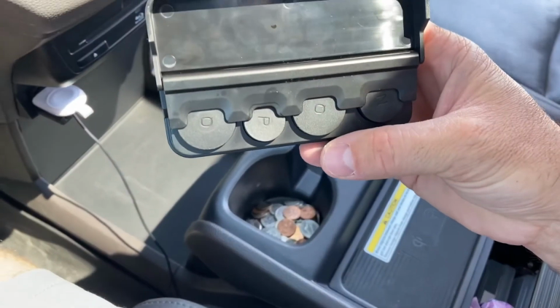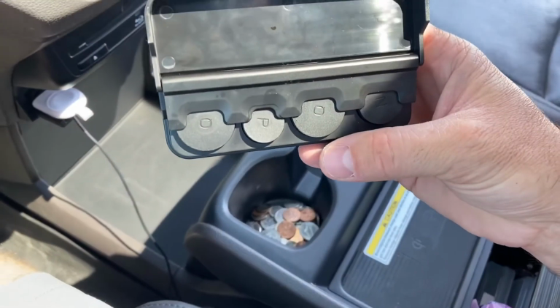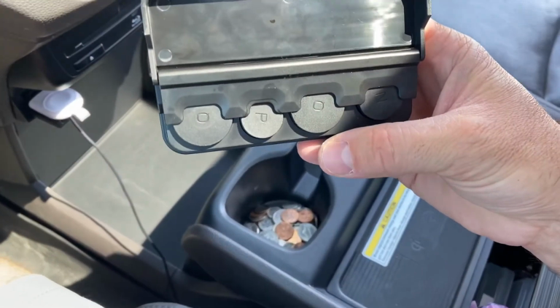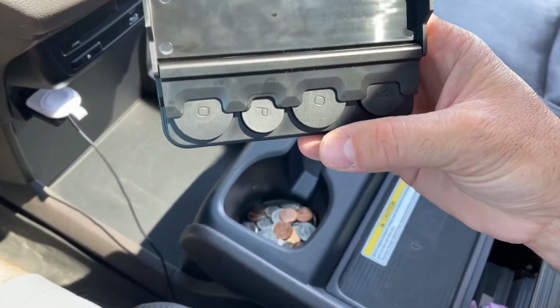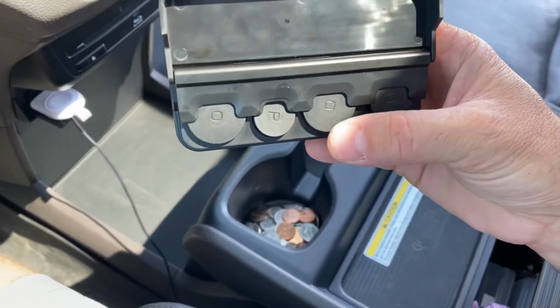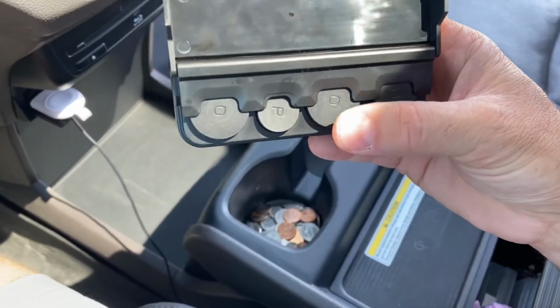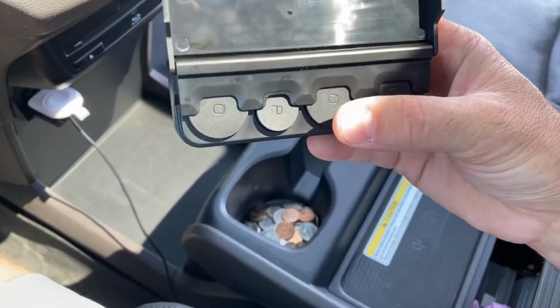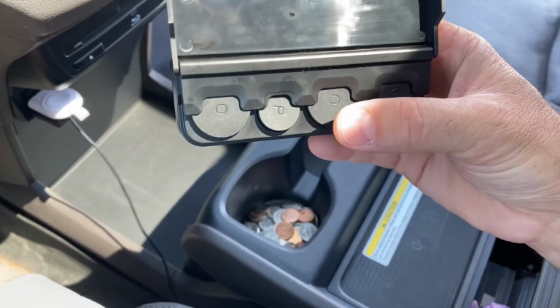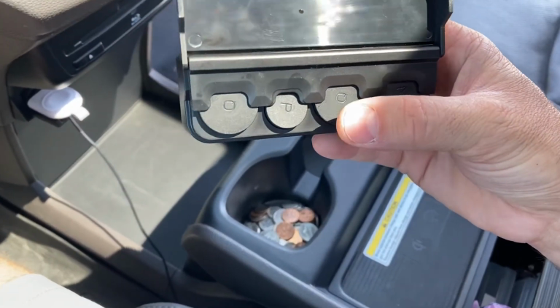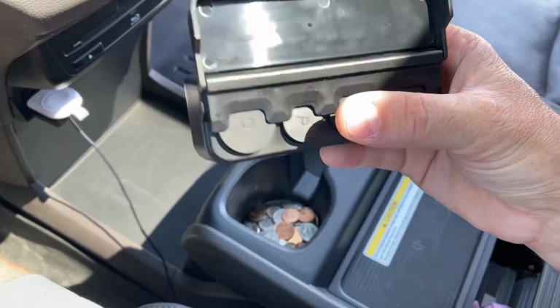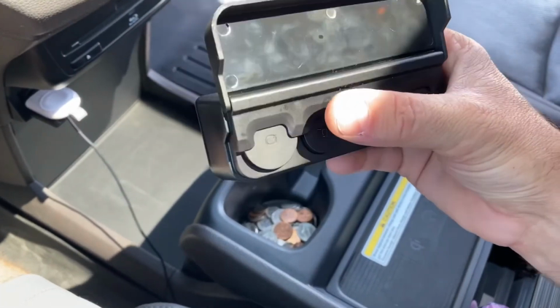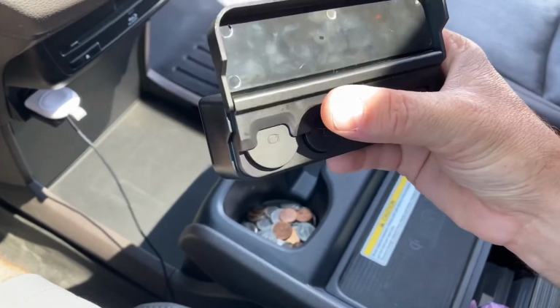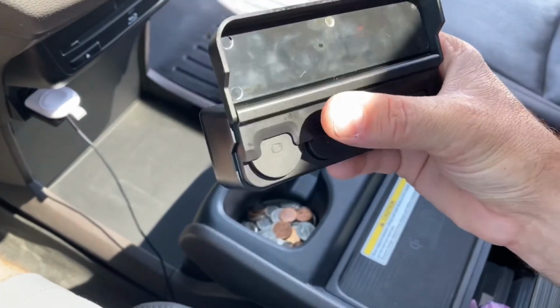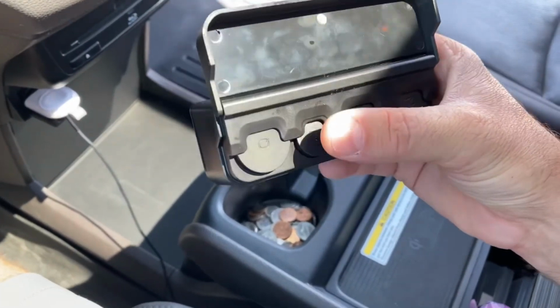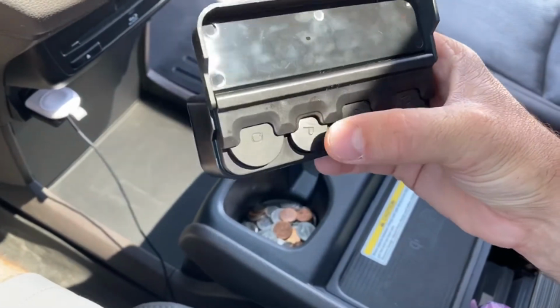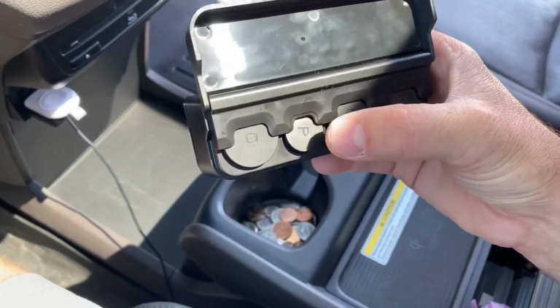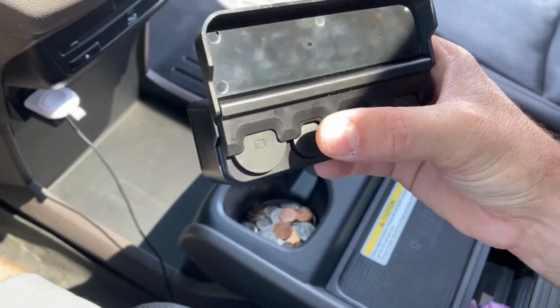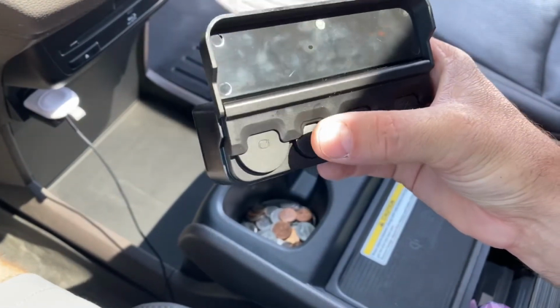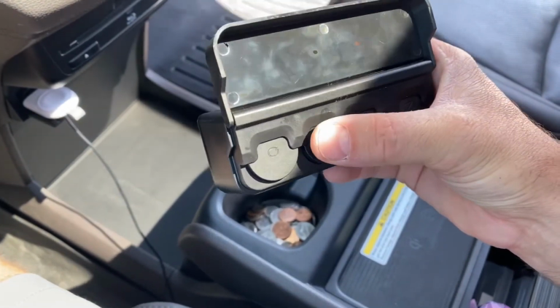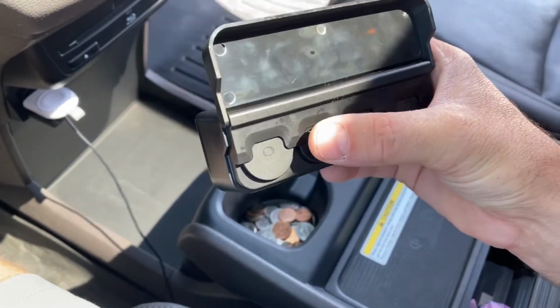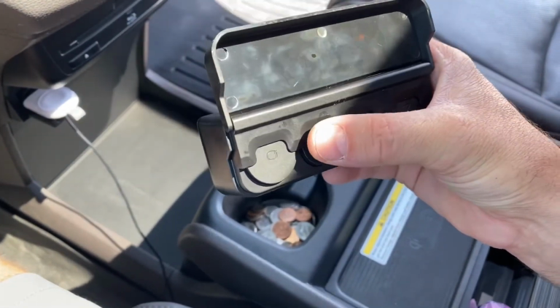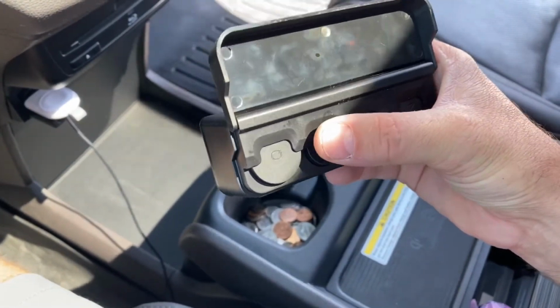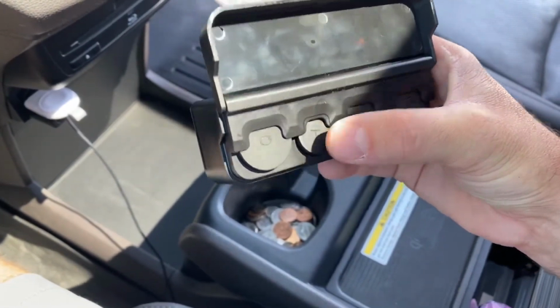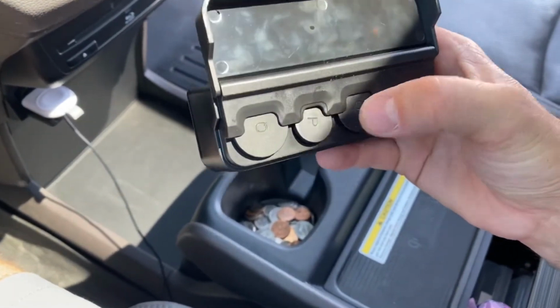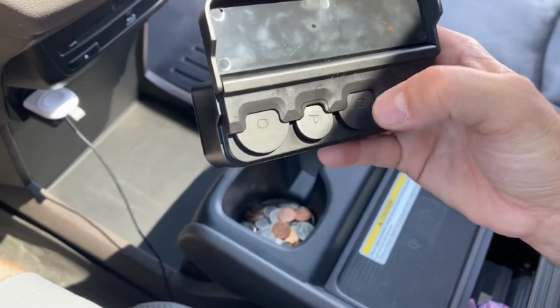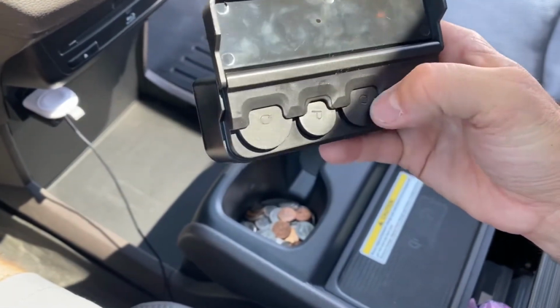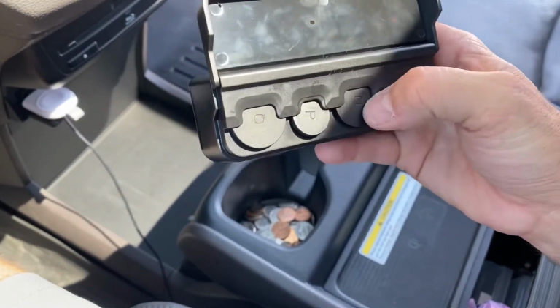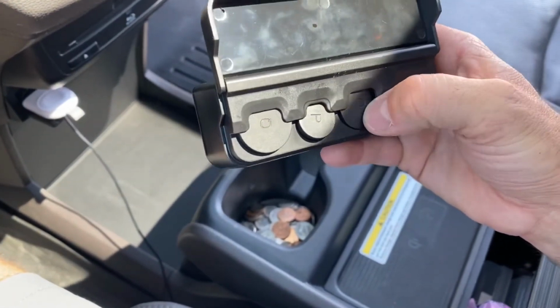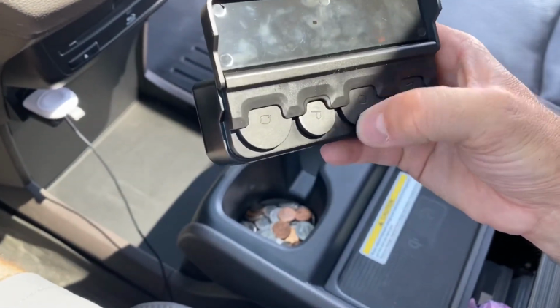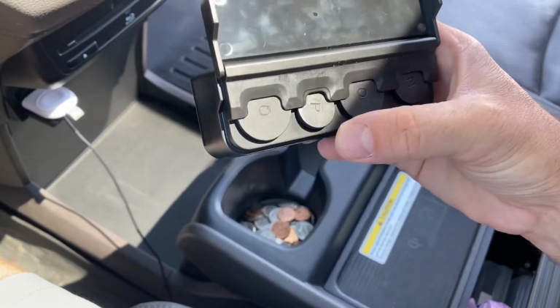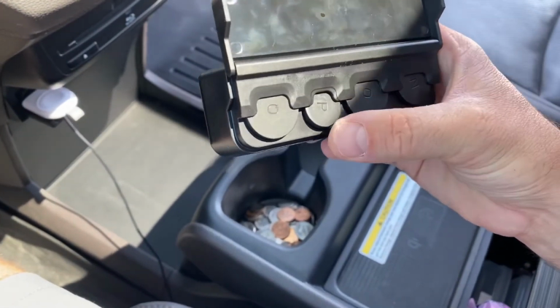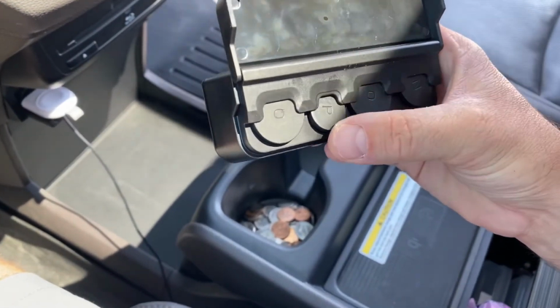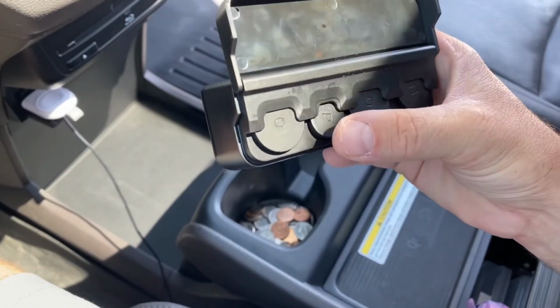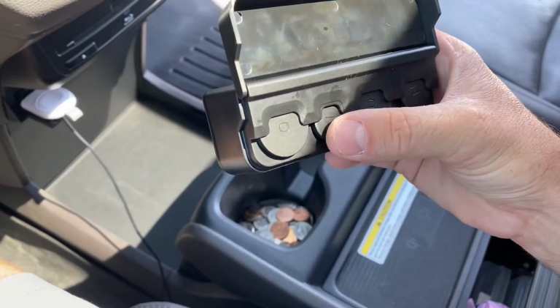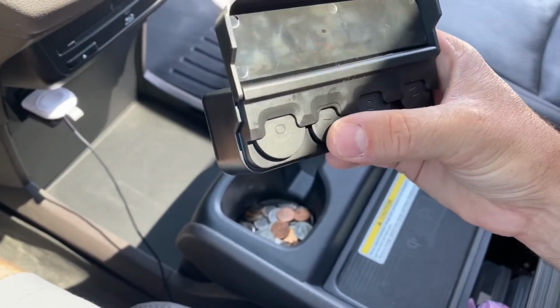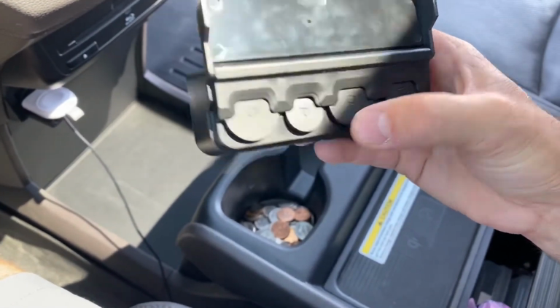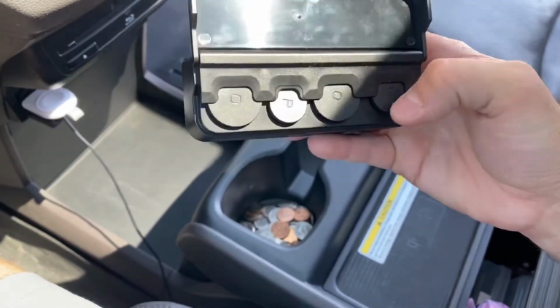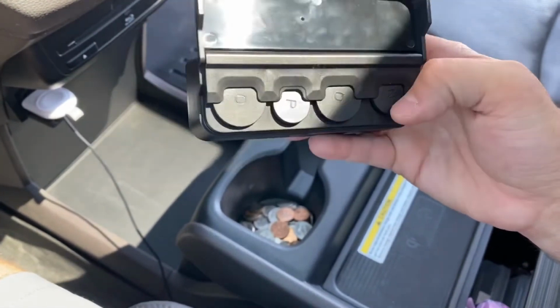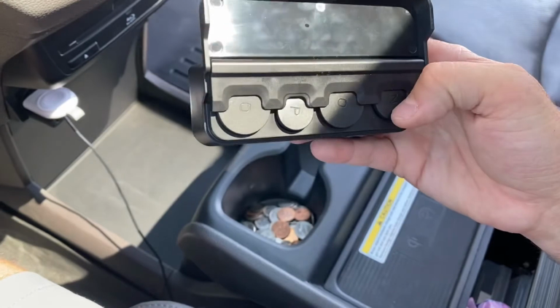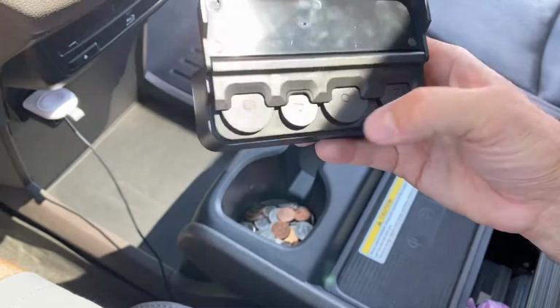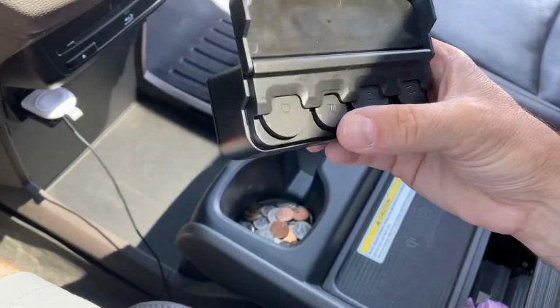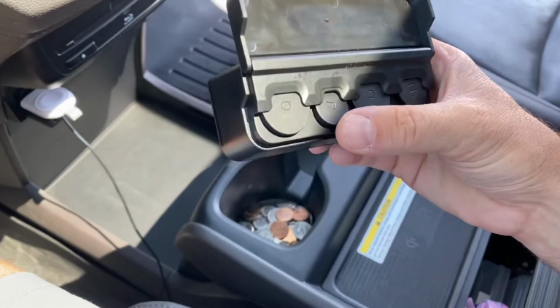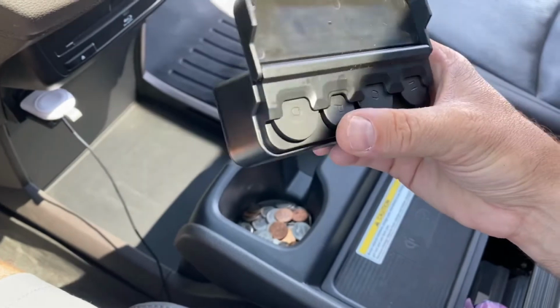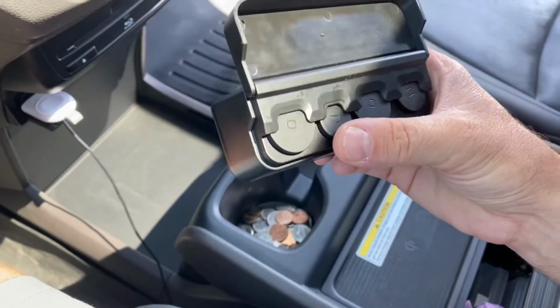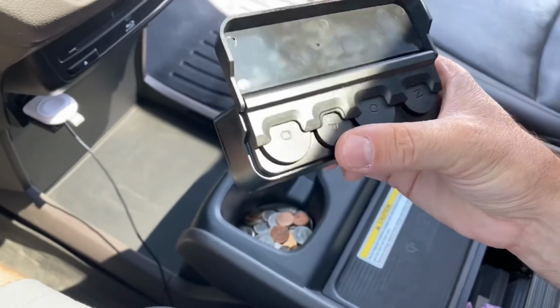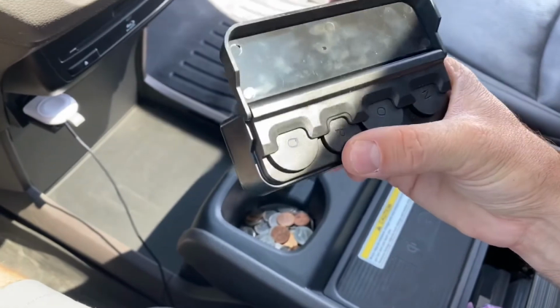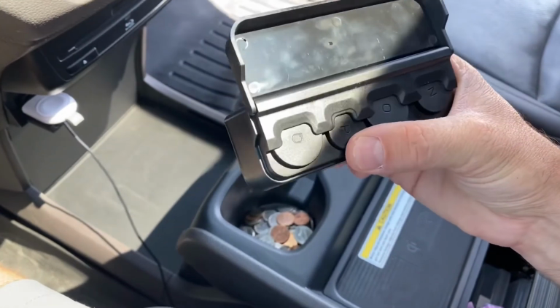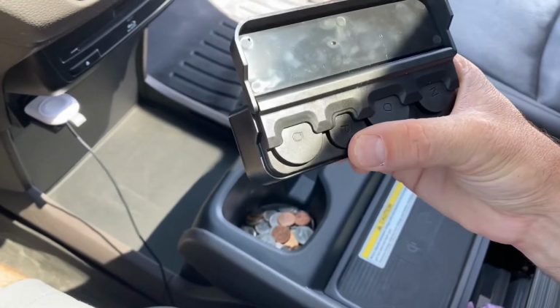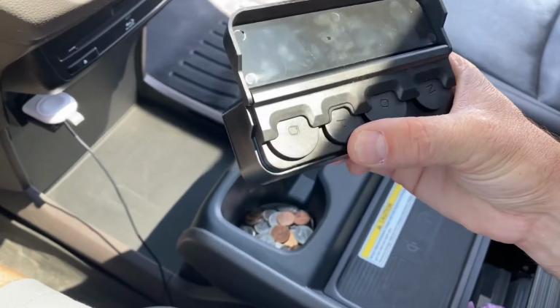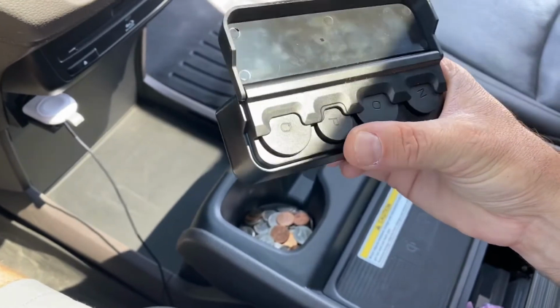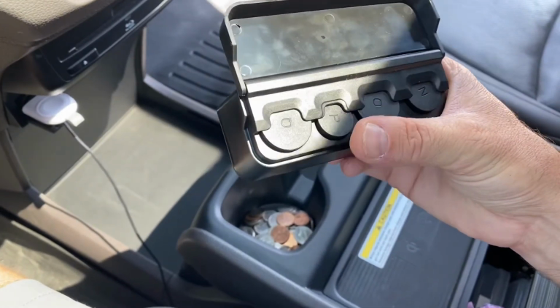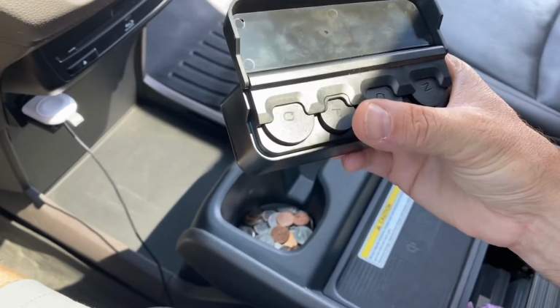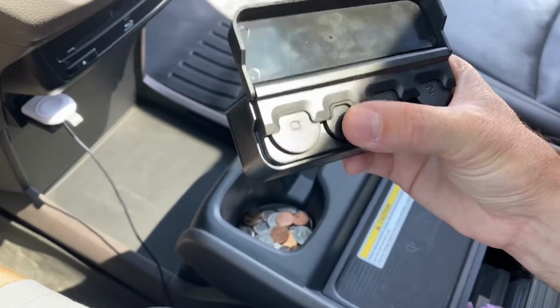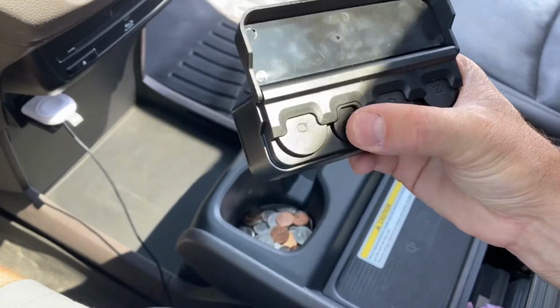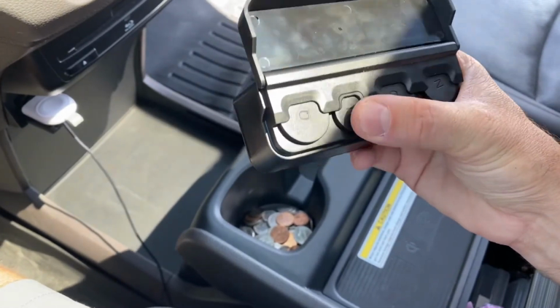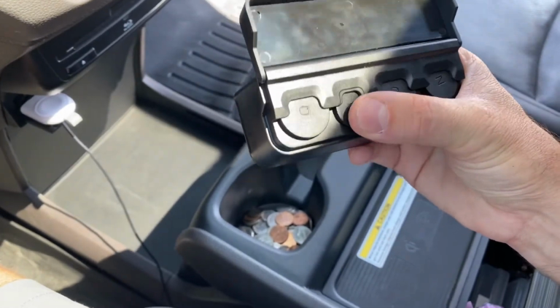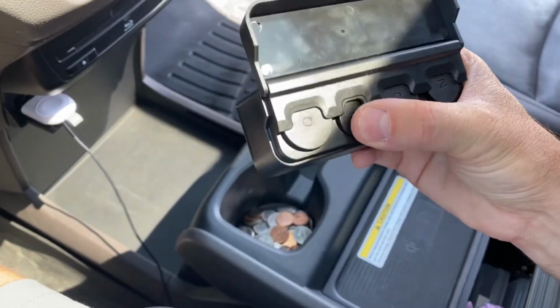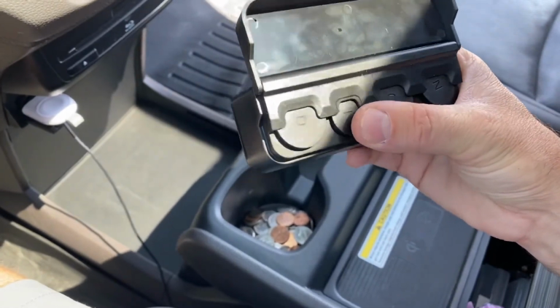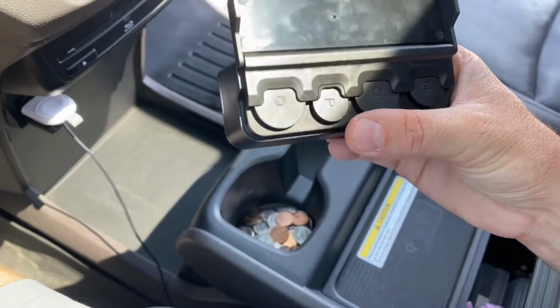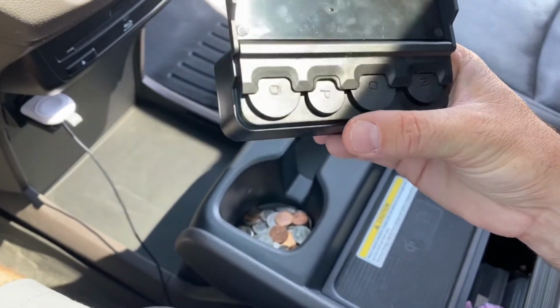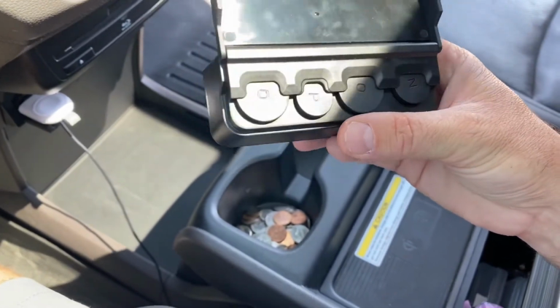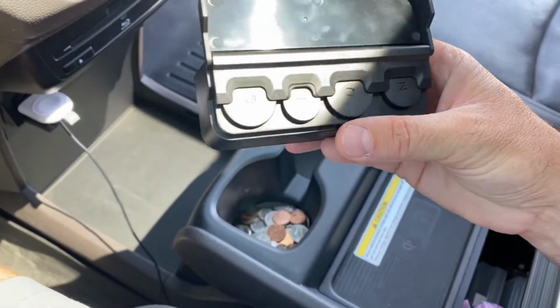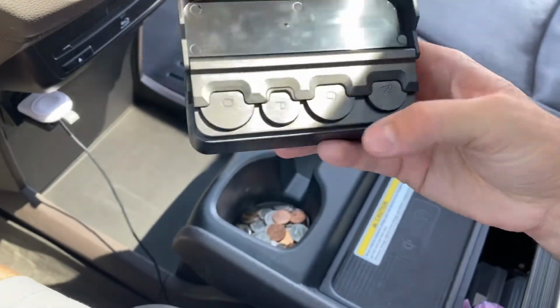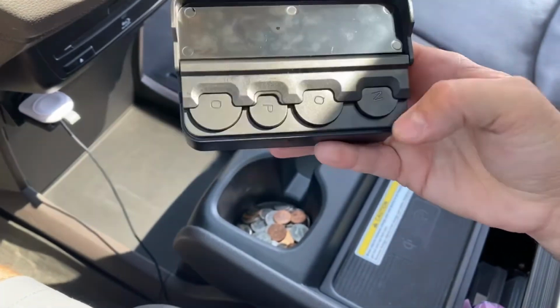If you see here, there are two slots — two quarters — and there's a penny and dime slot and then a nickel slot. So I'm going to get my coins put in here.